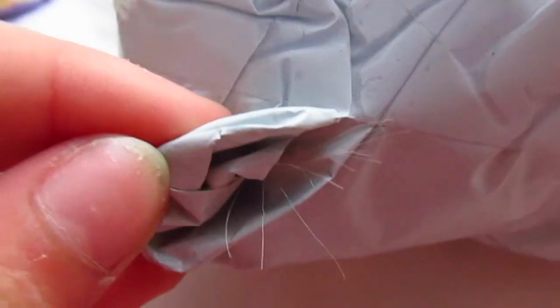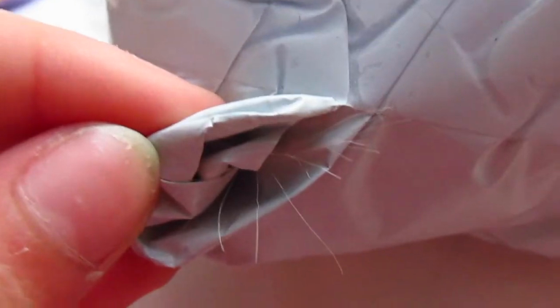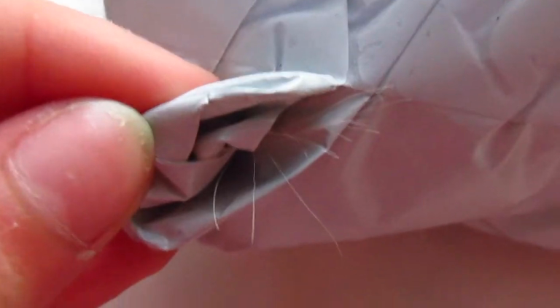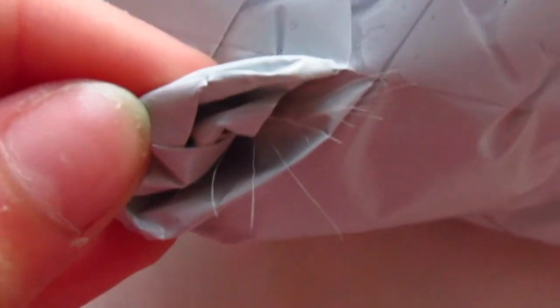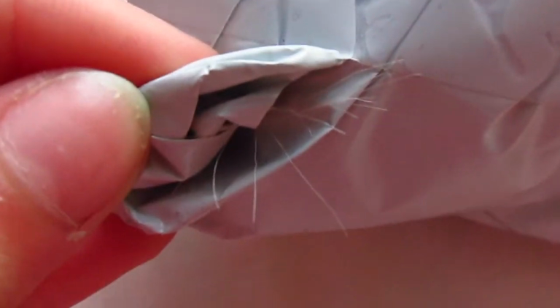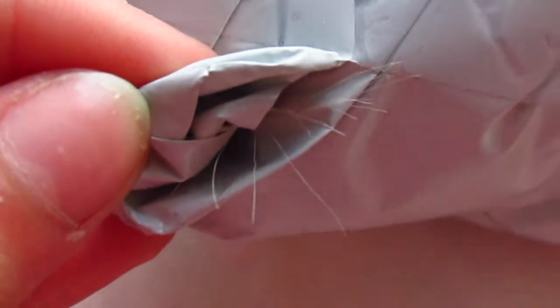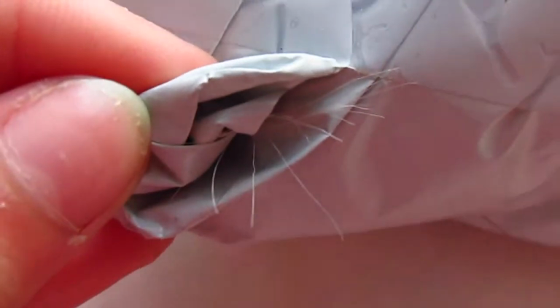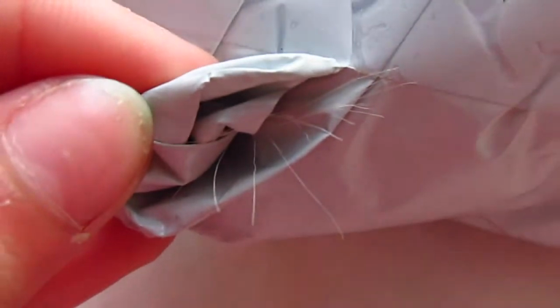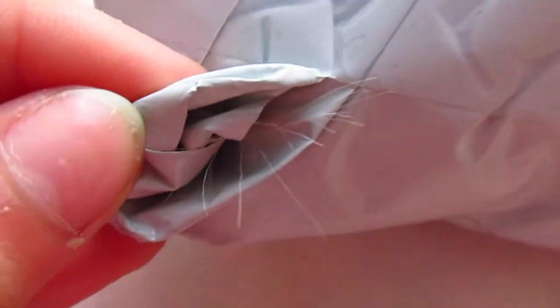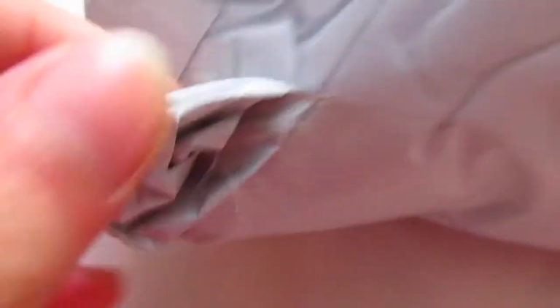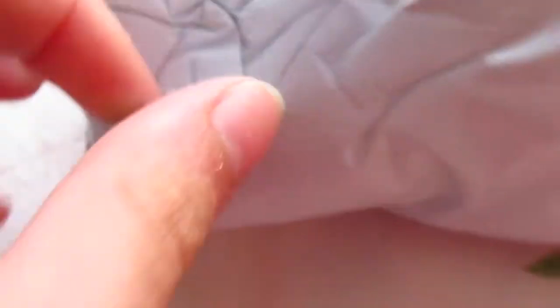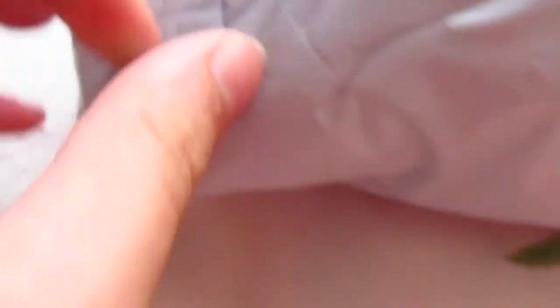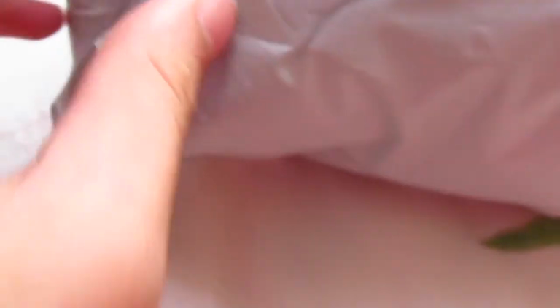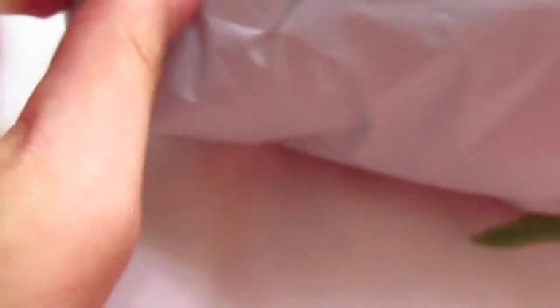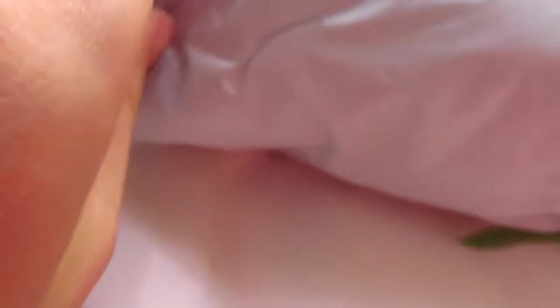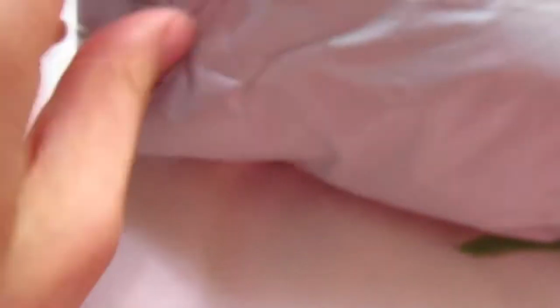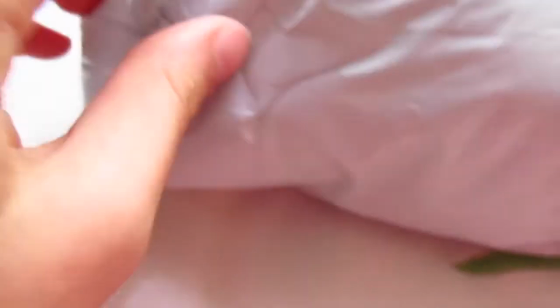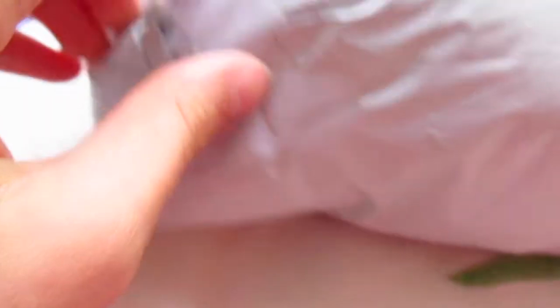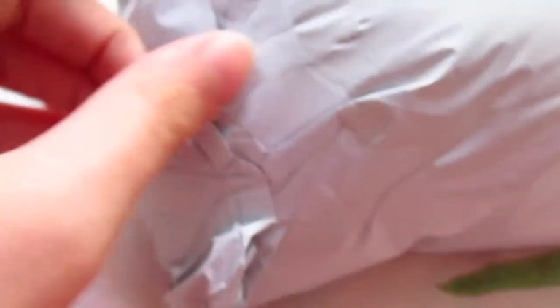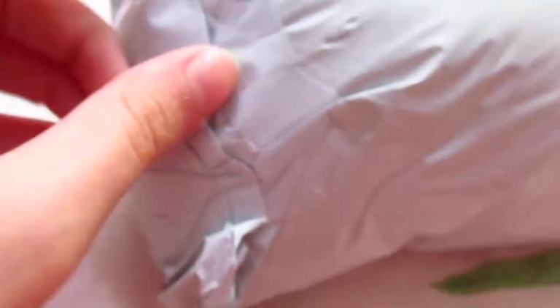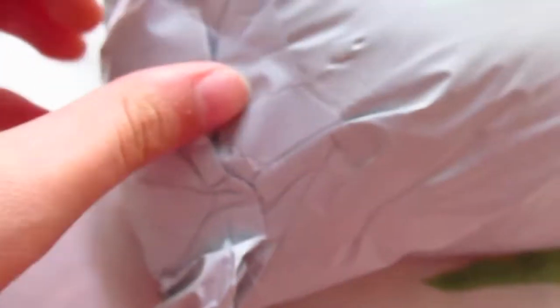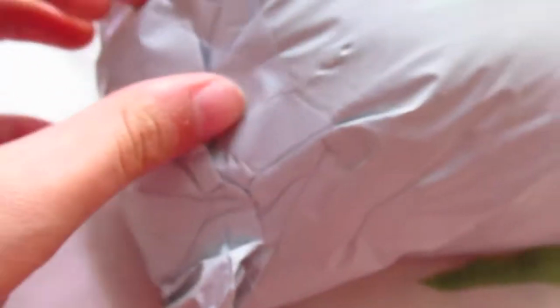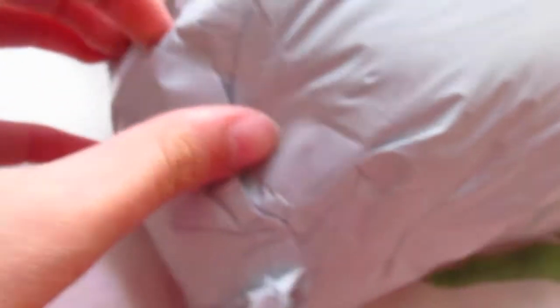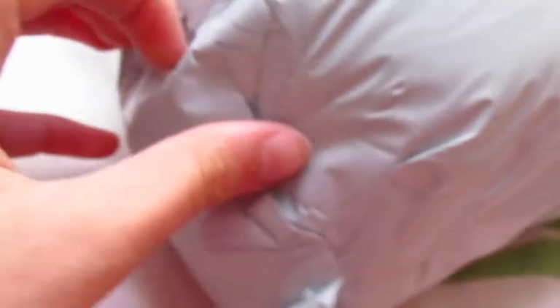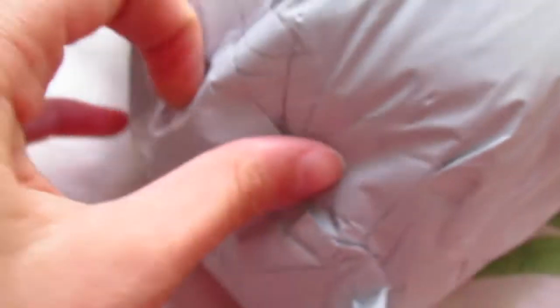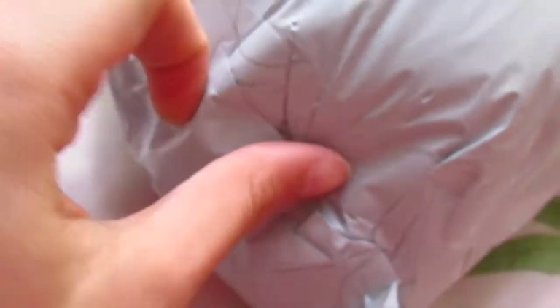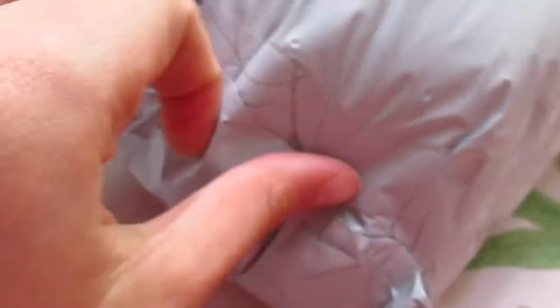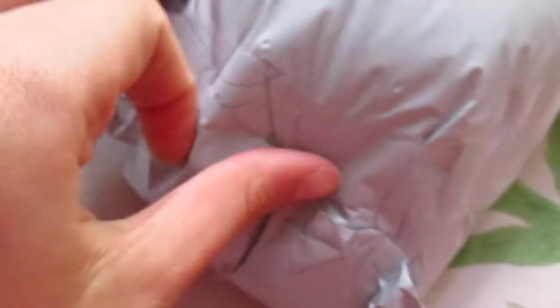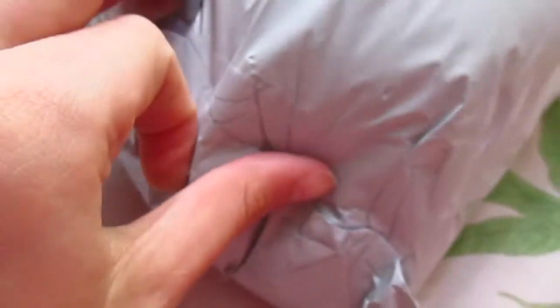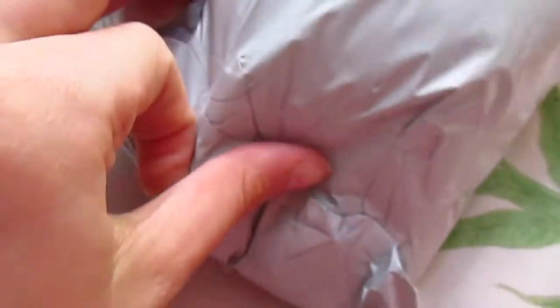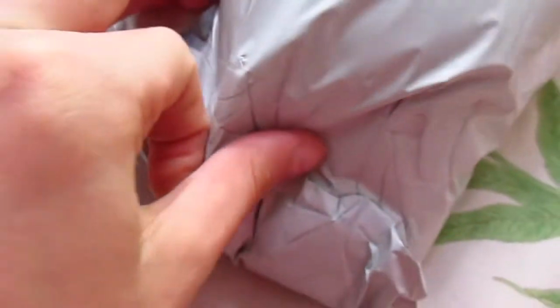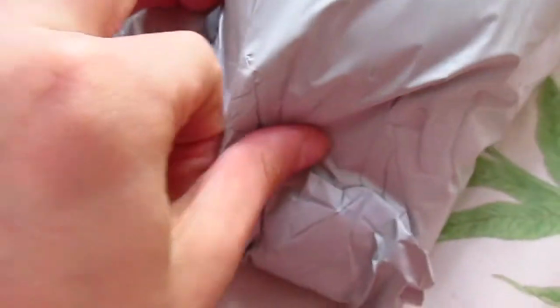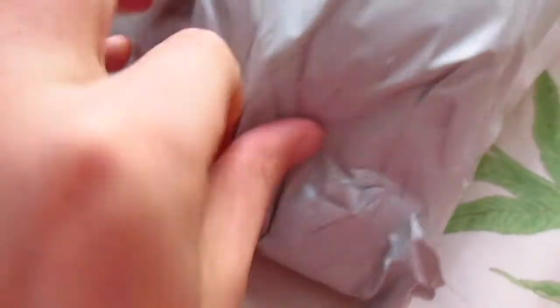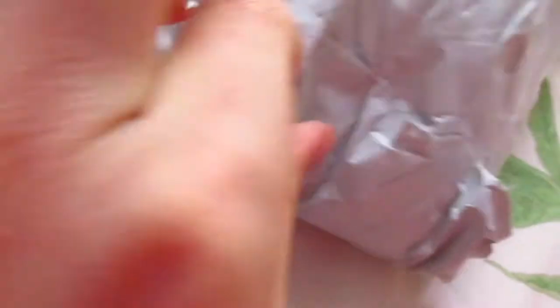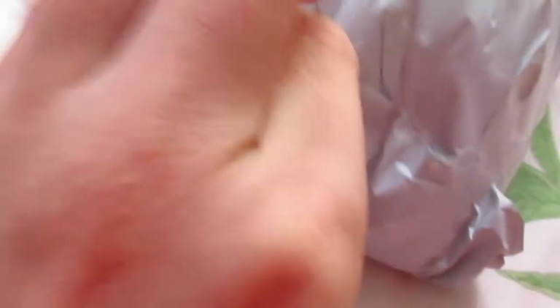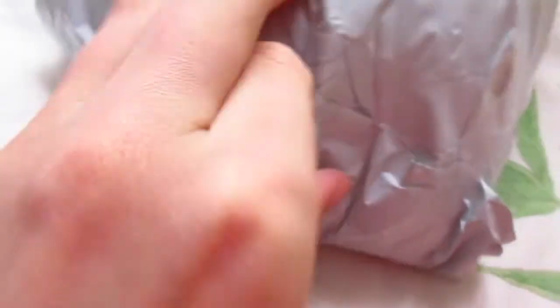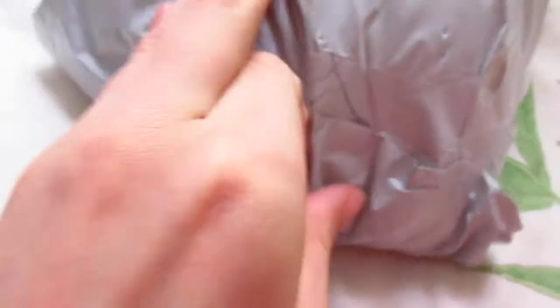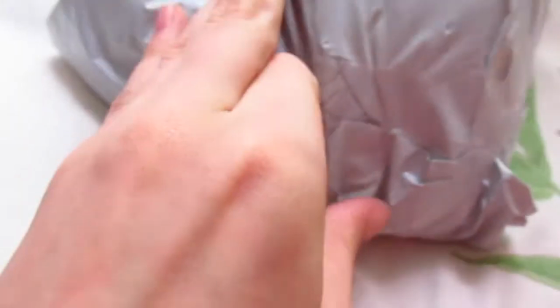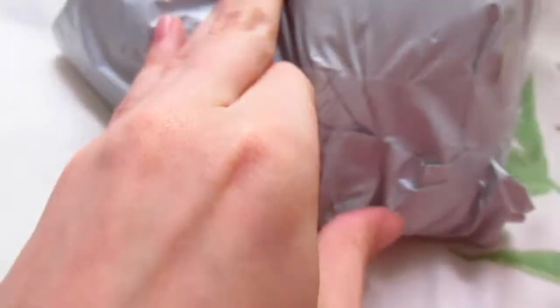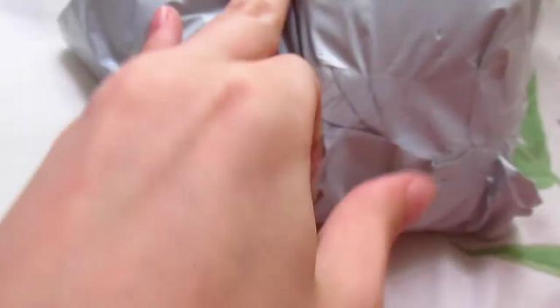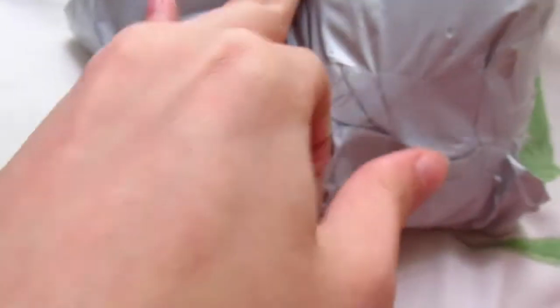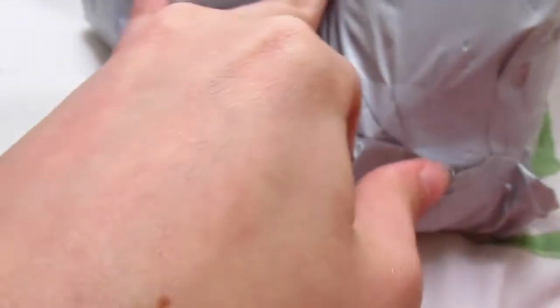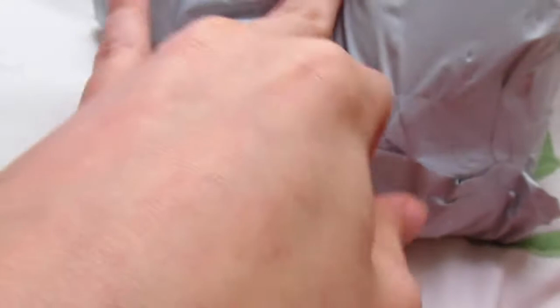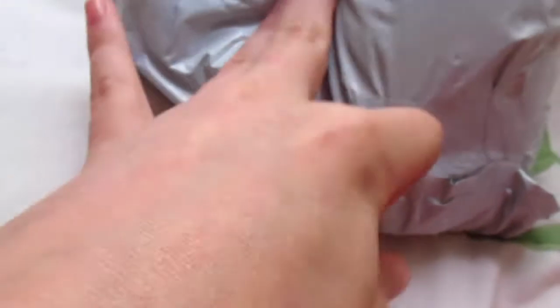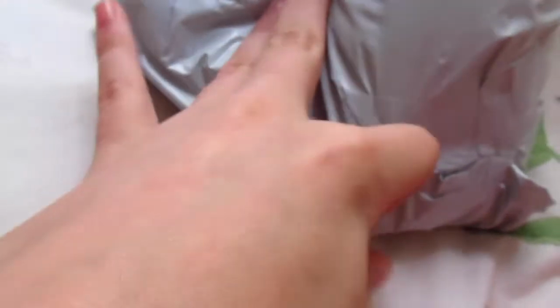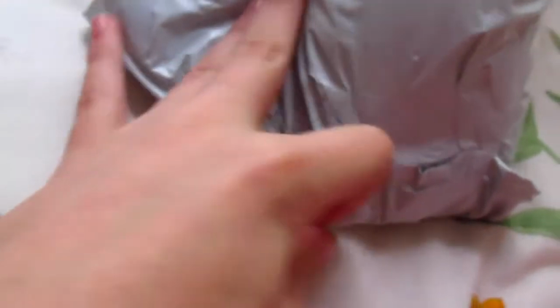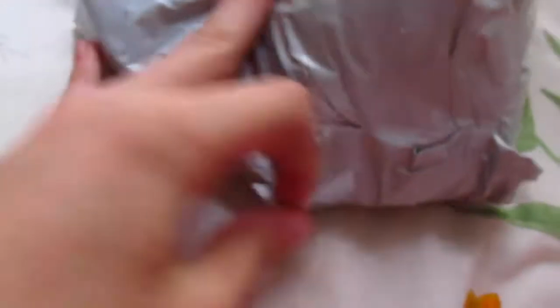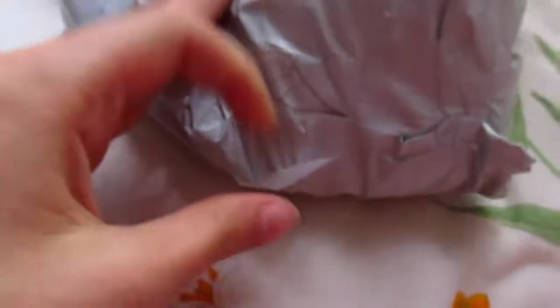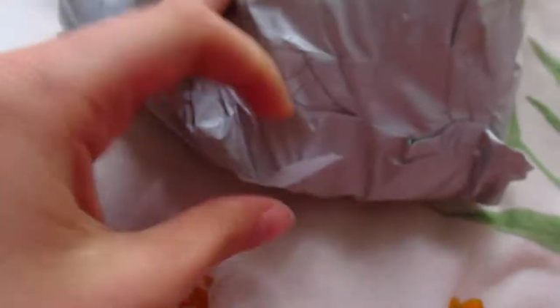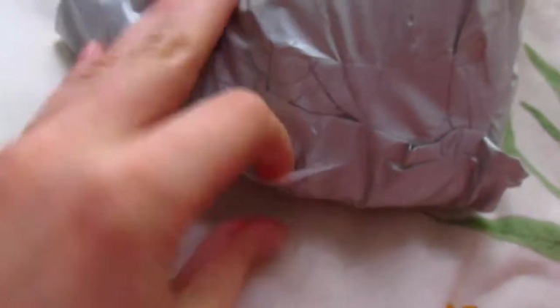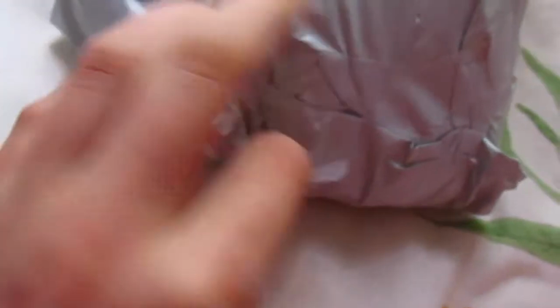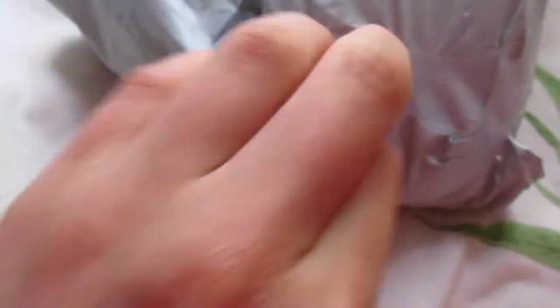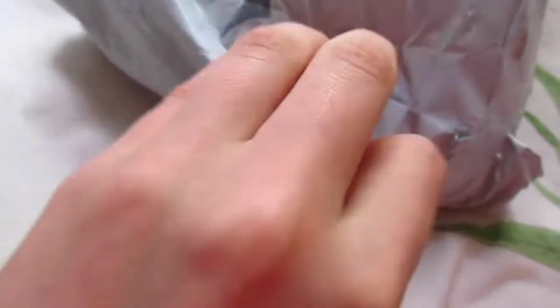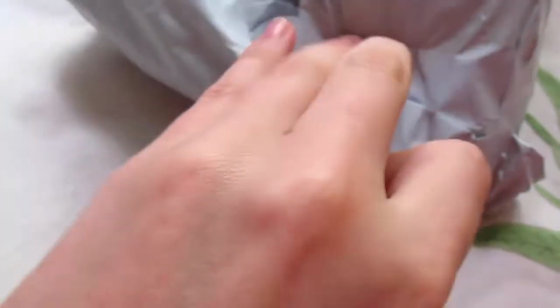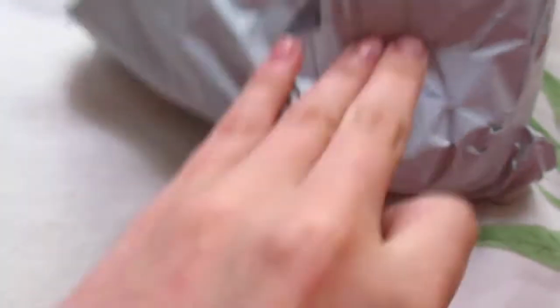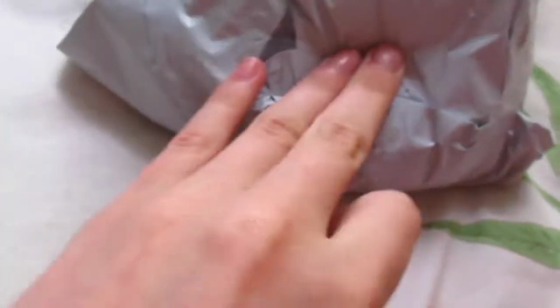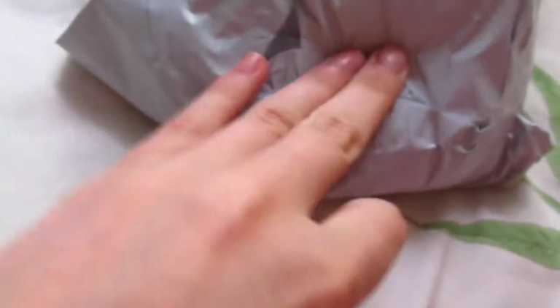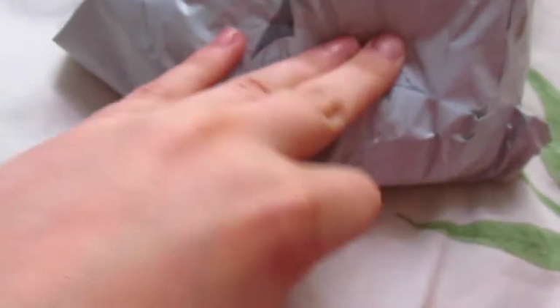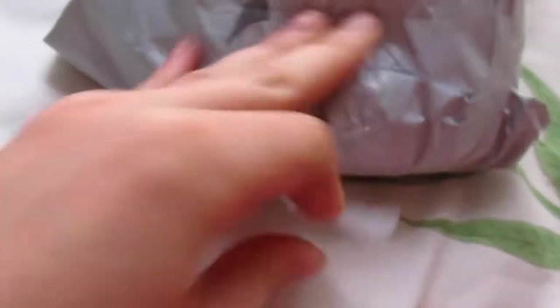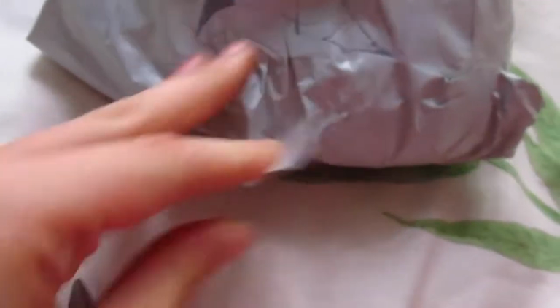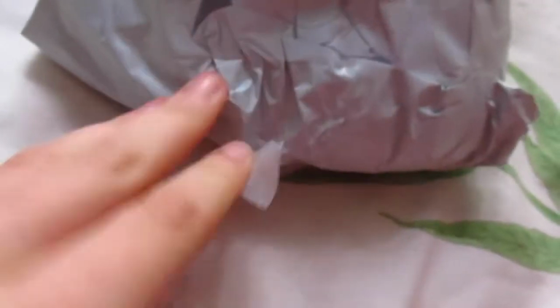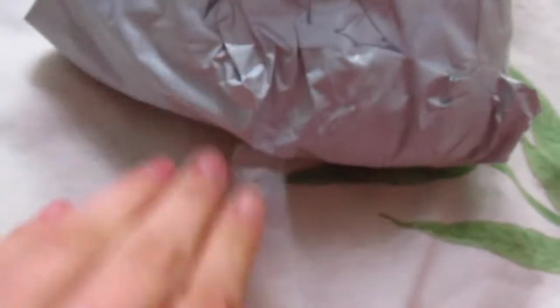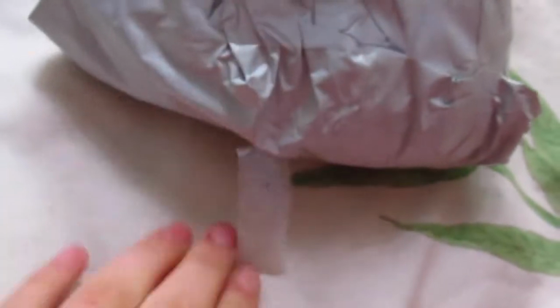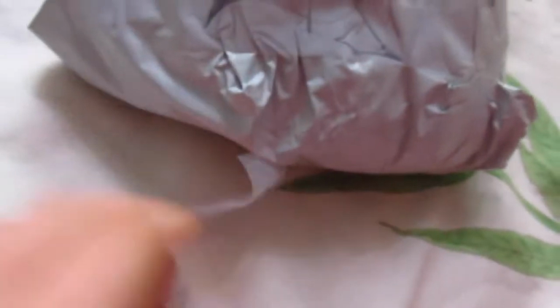Oh my gosh, it's so squished. Its hair is coming out of the package. Oh my god — there's human hair in the package too. That's disgusting.